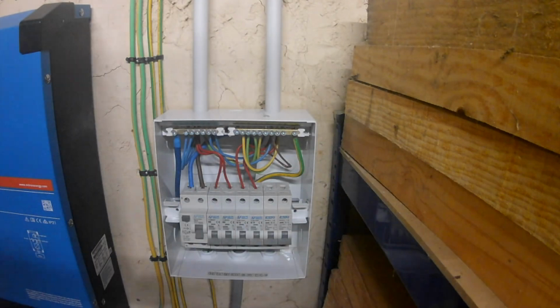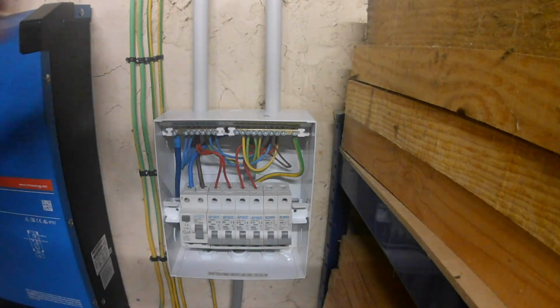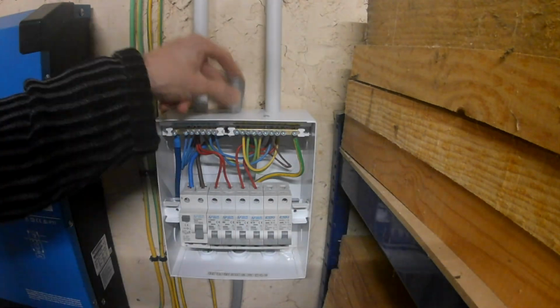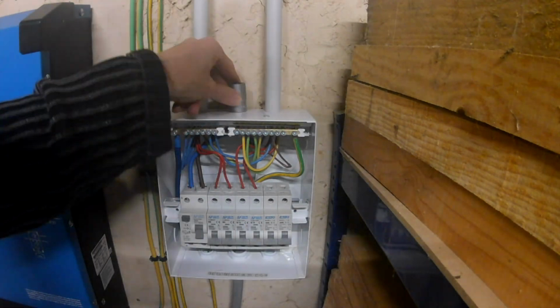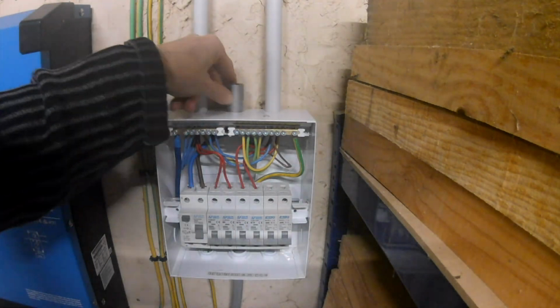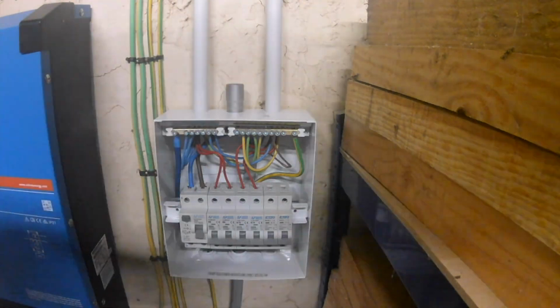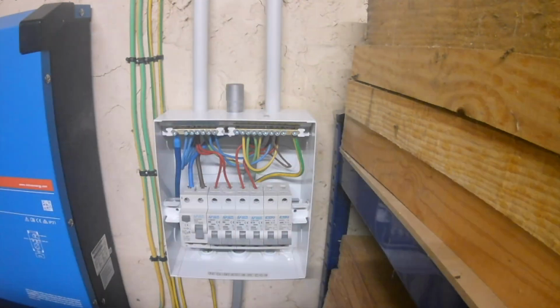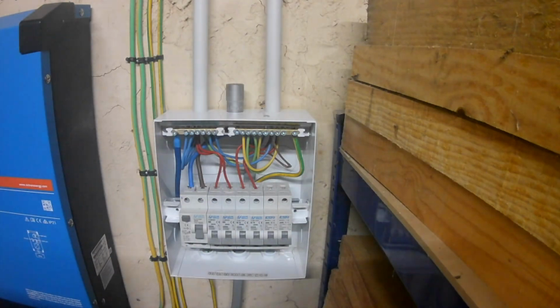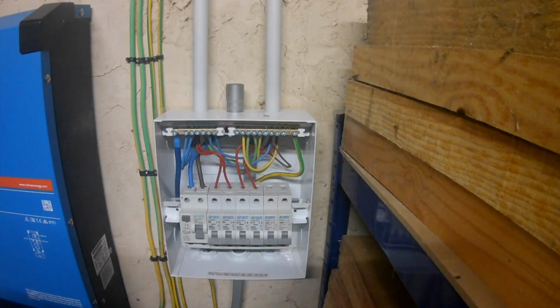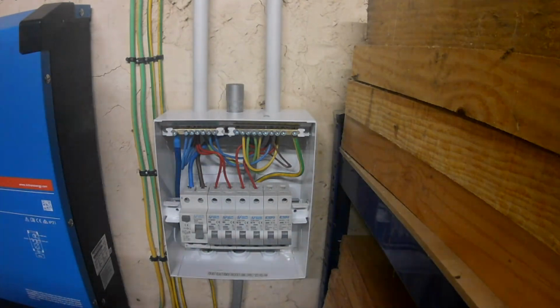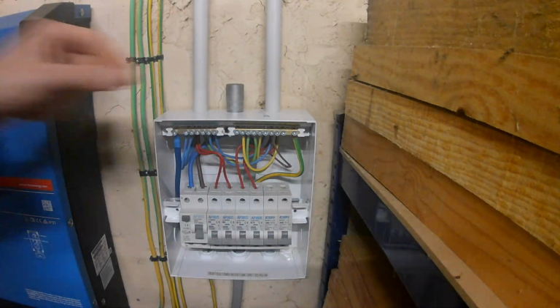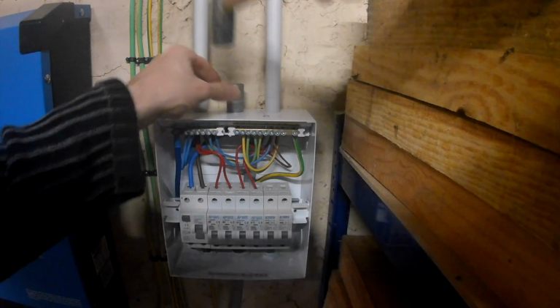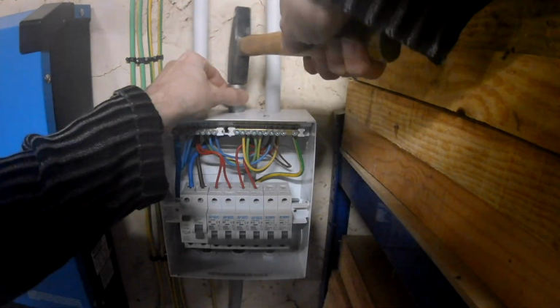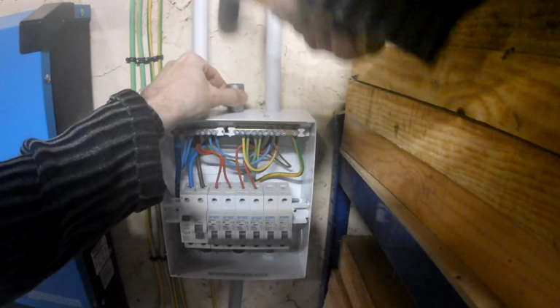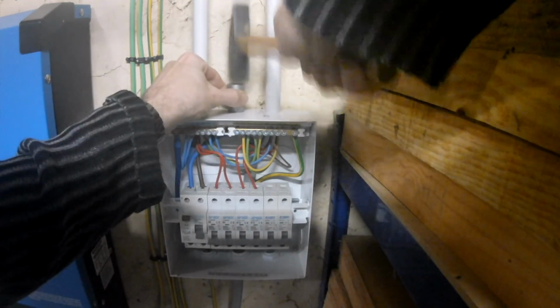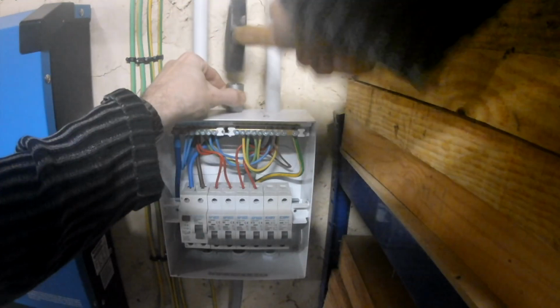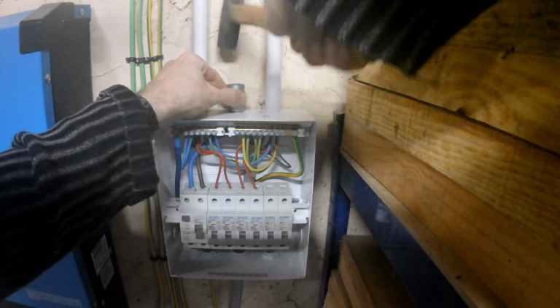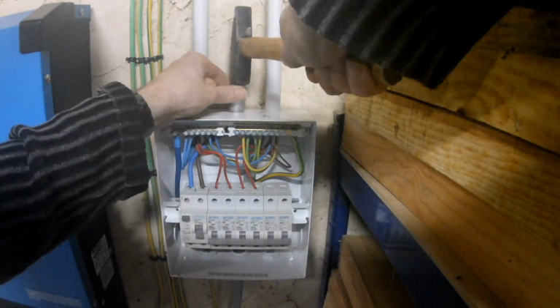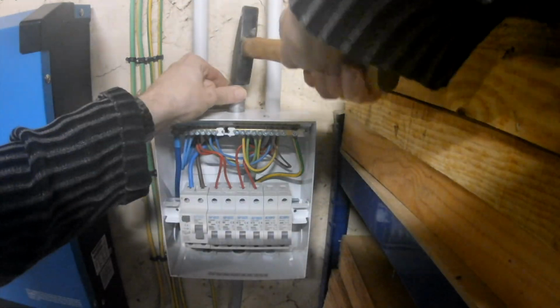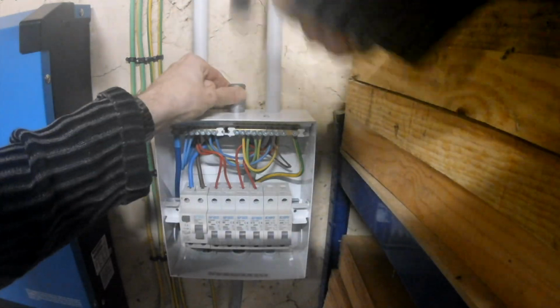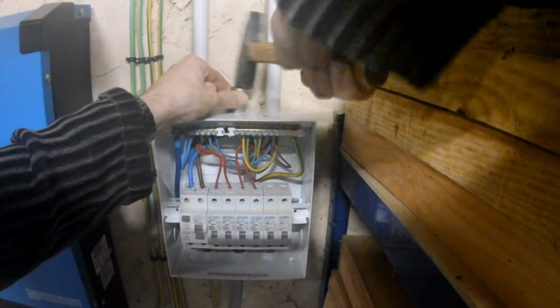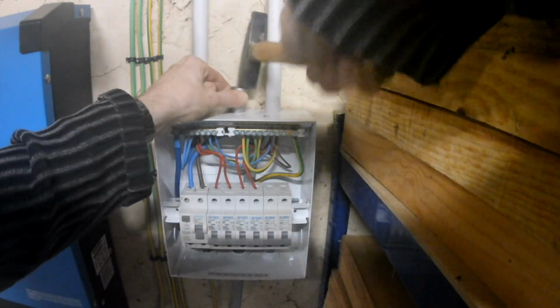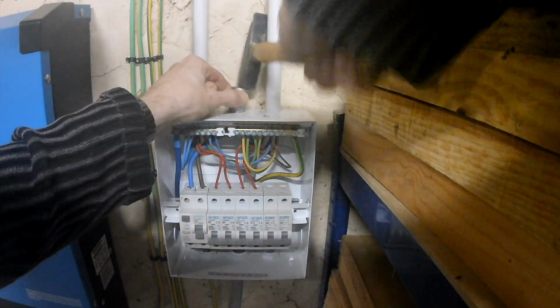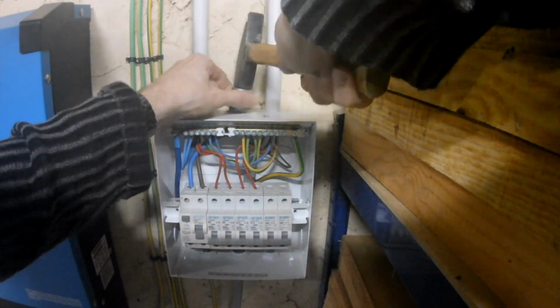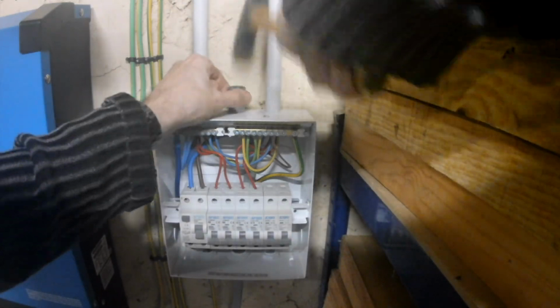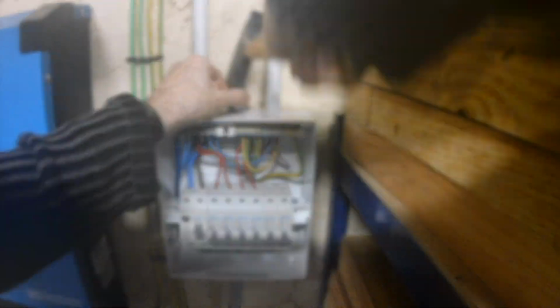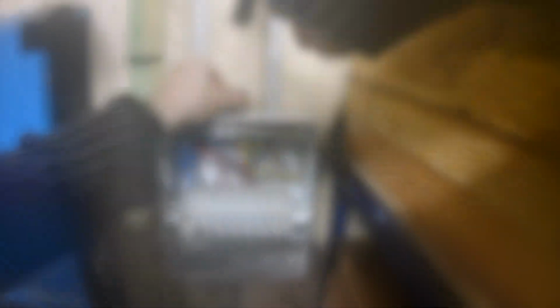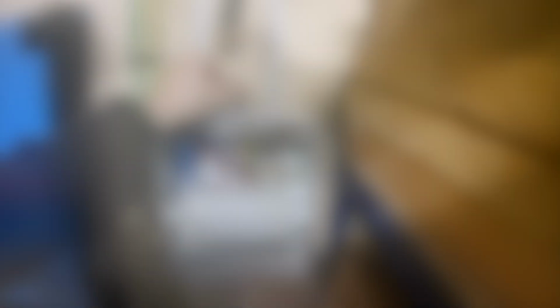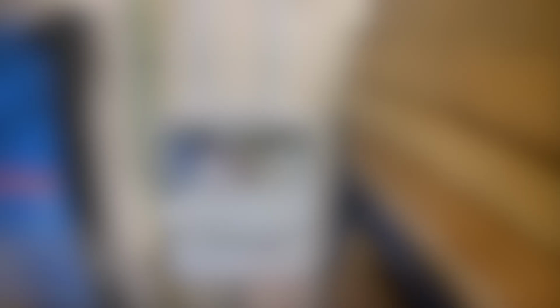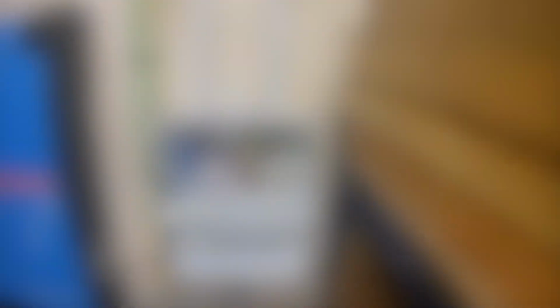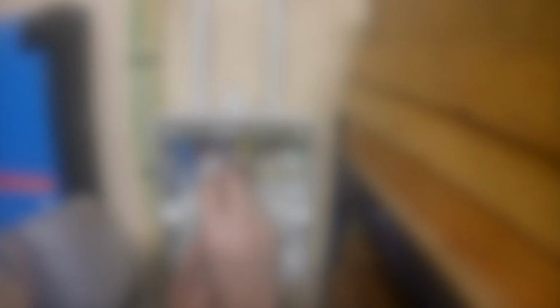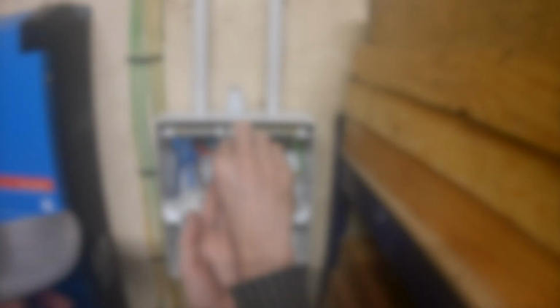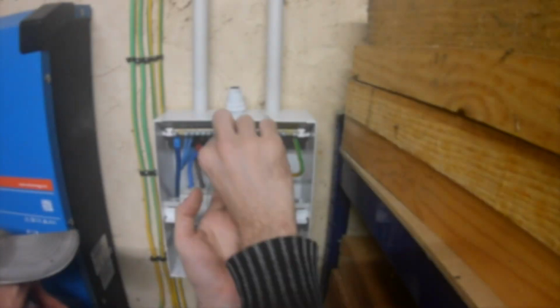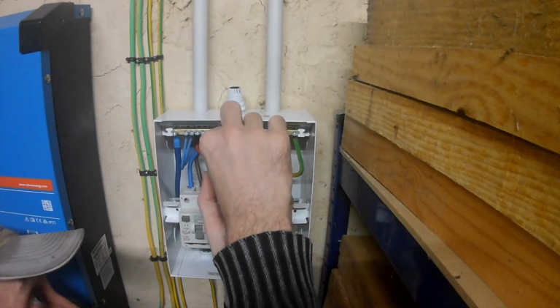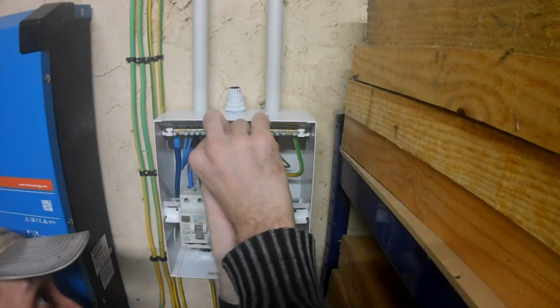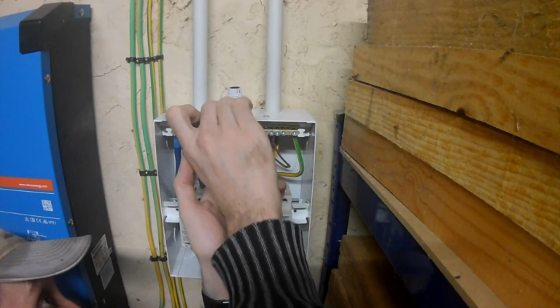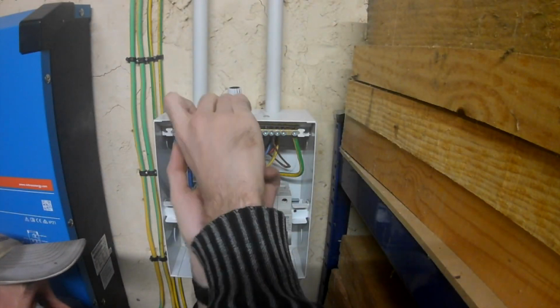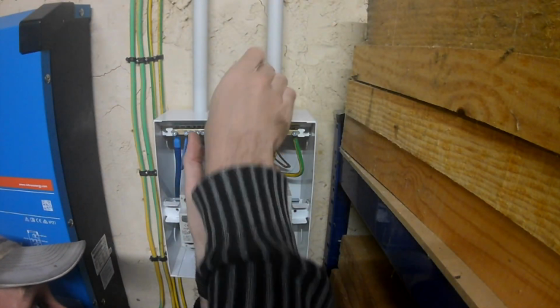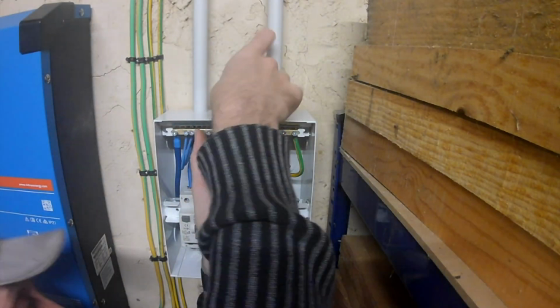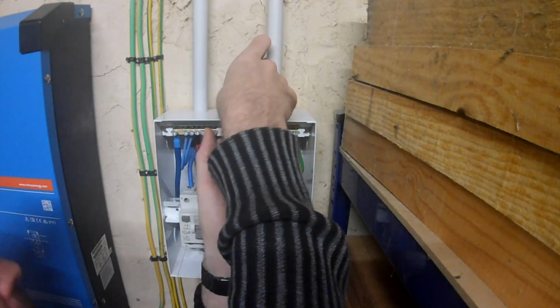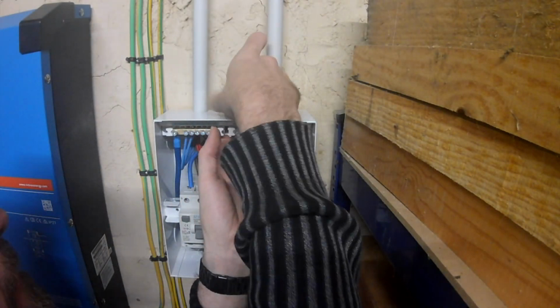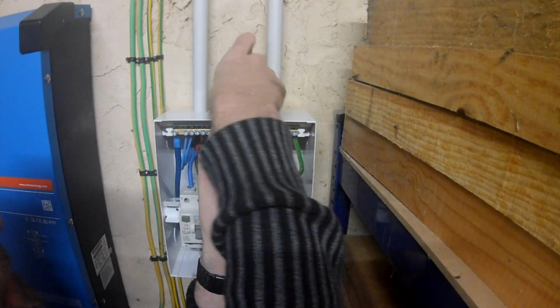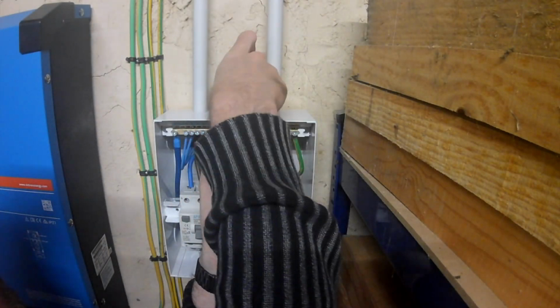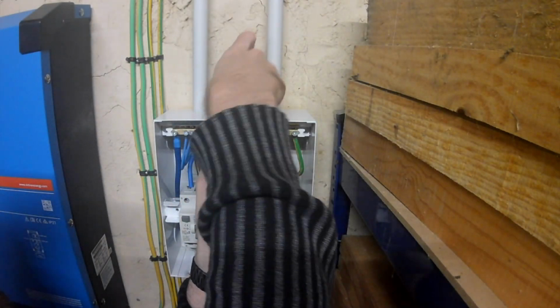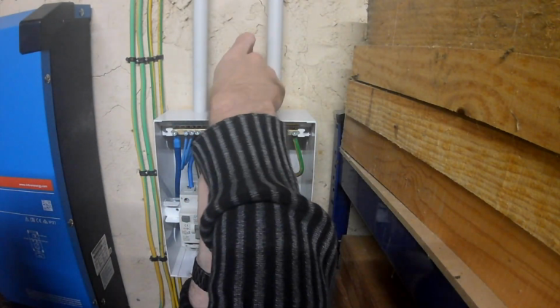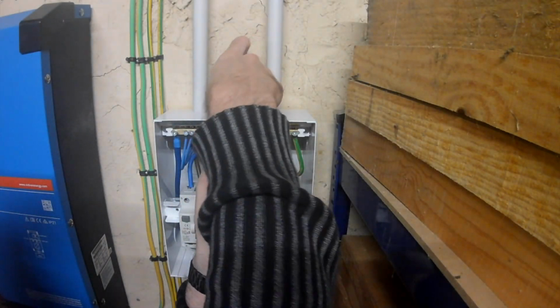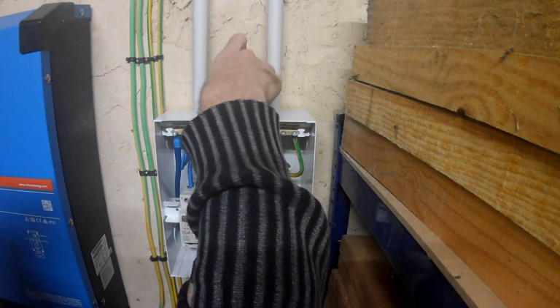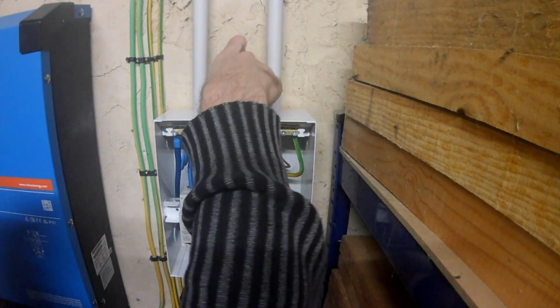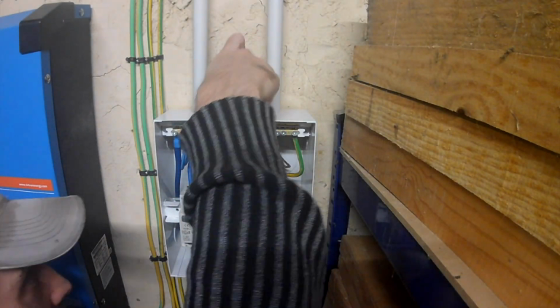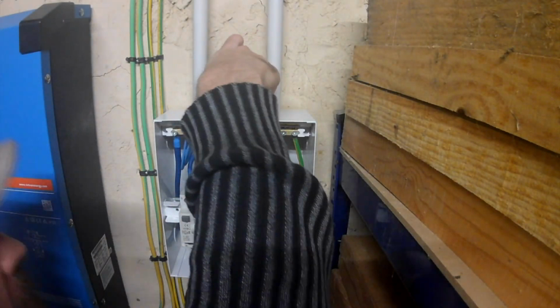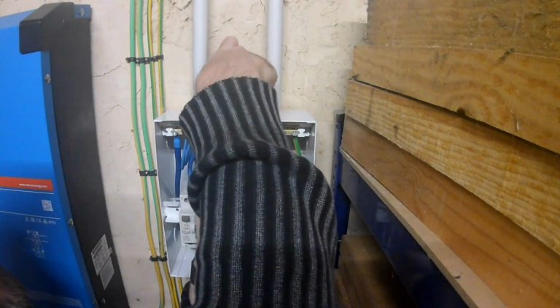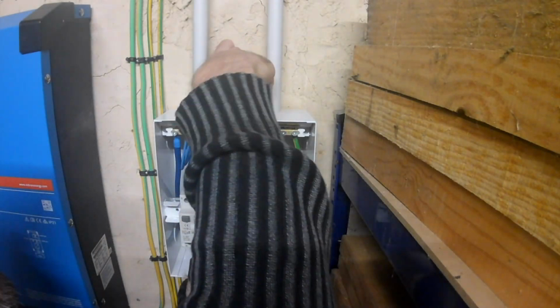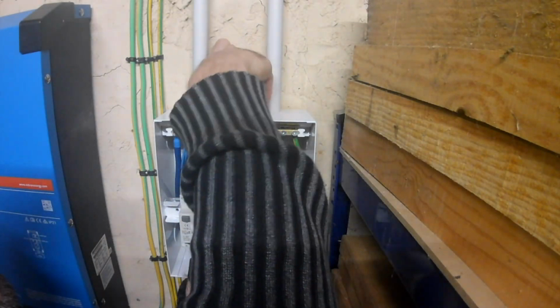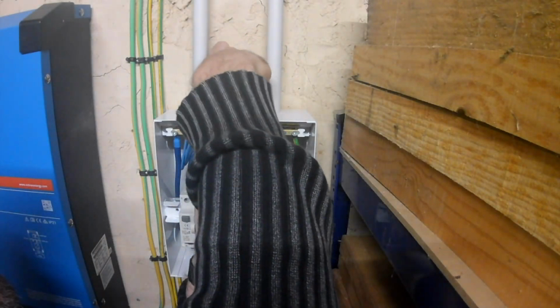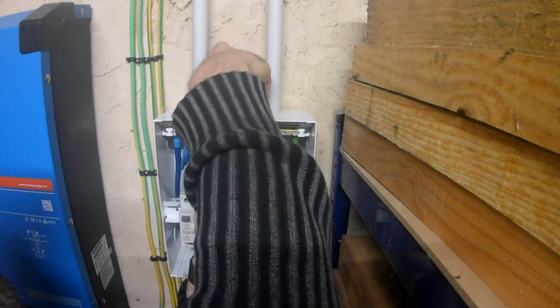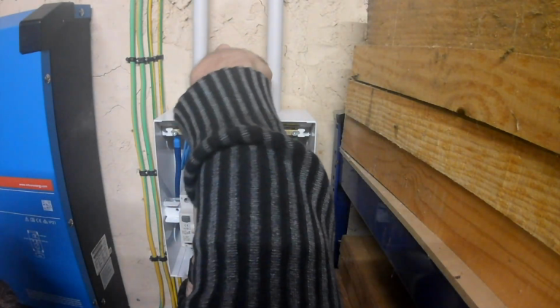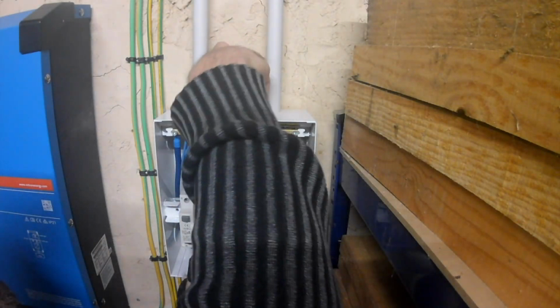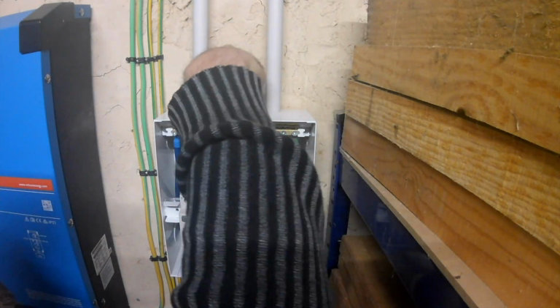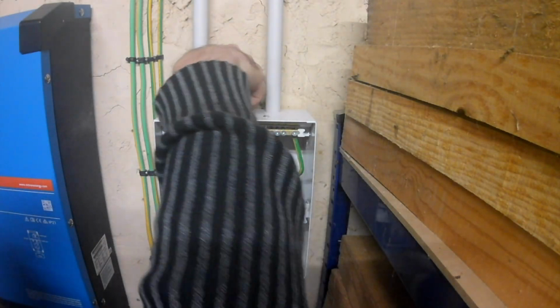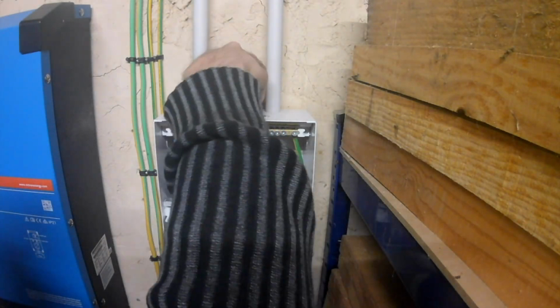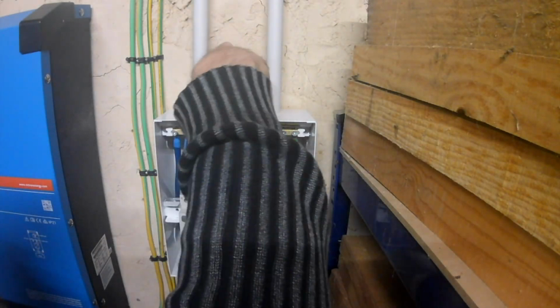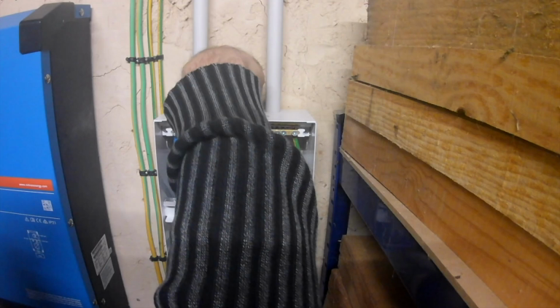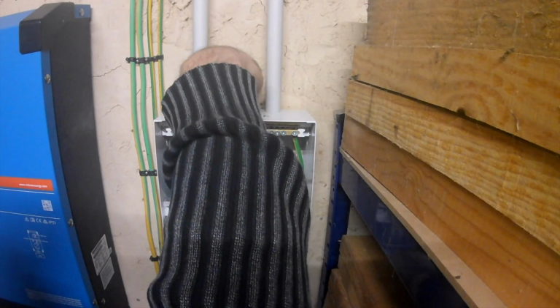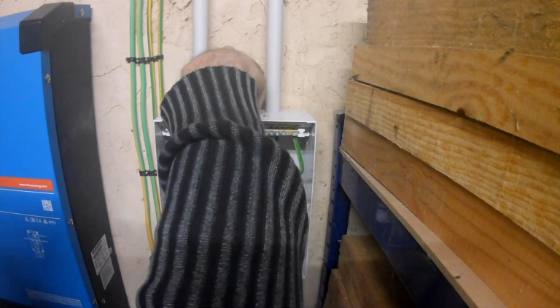Hopefully the last time into the consumer unit for a while. Let's just get this last one wired in and we should be done.